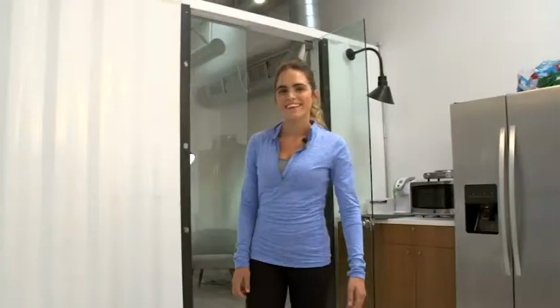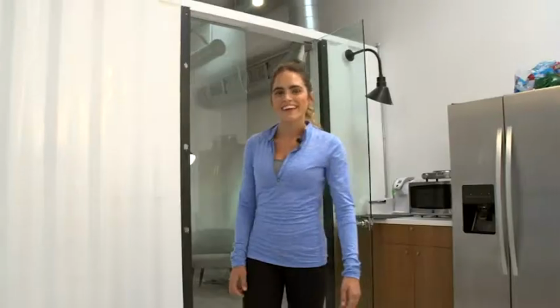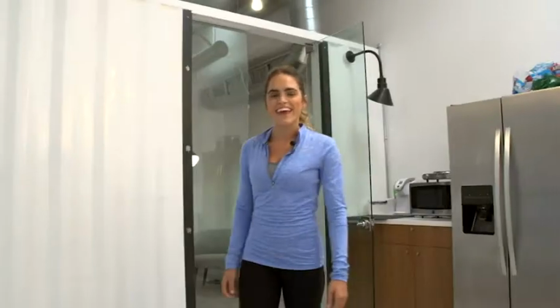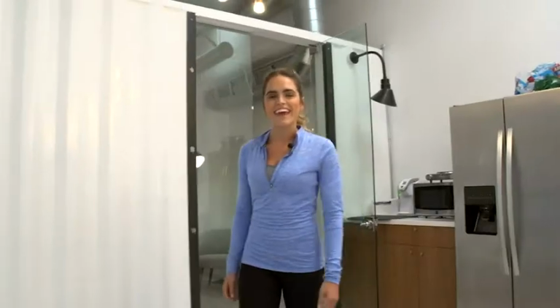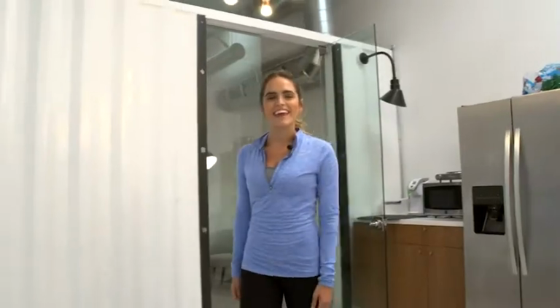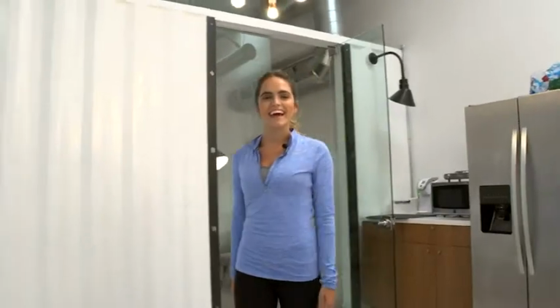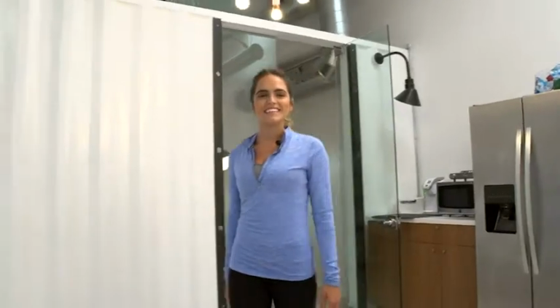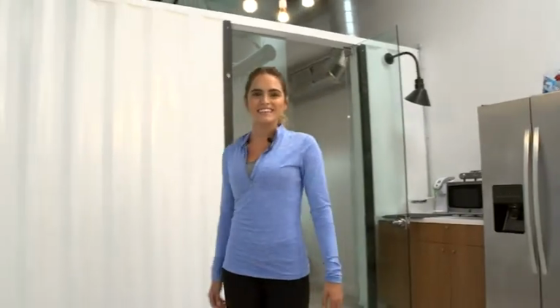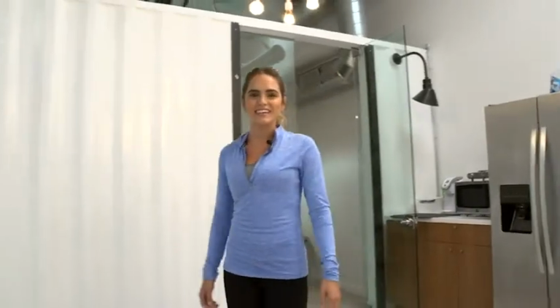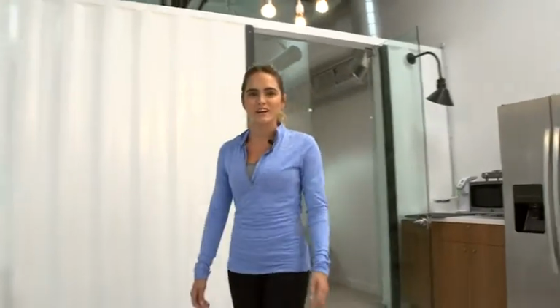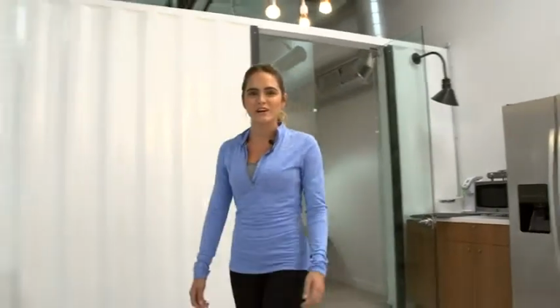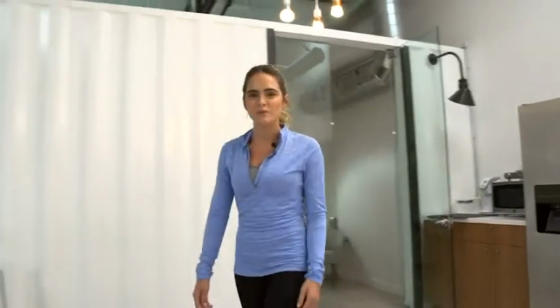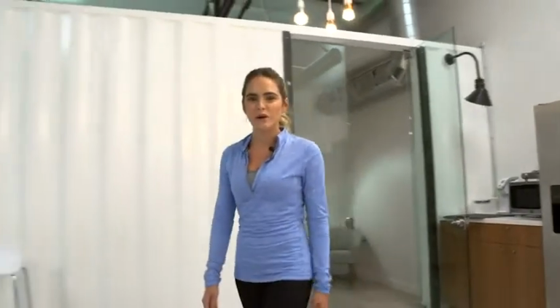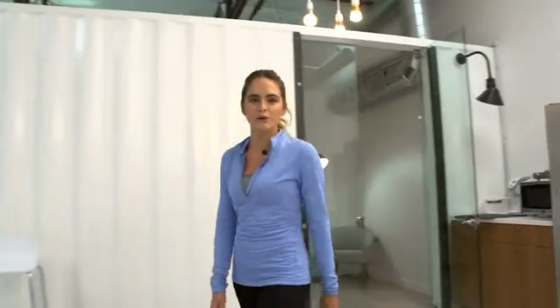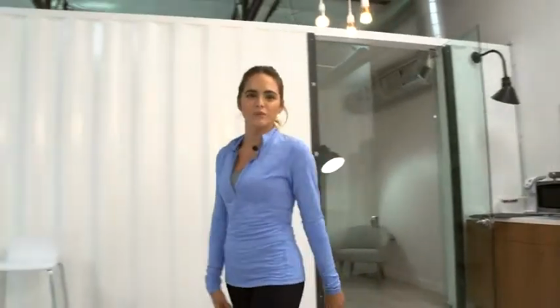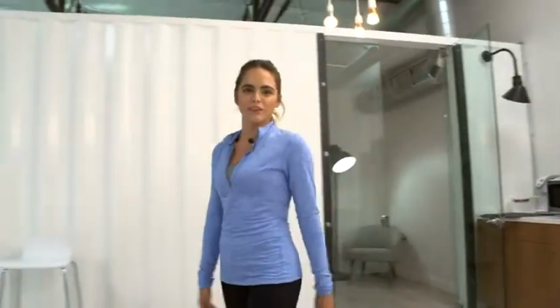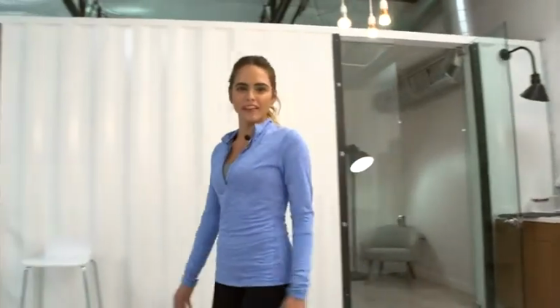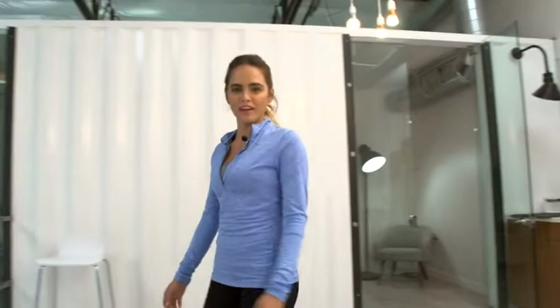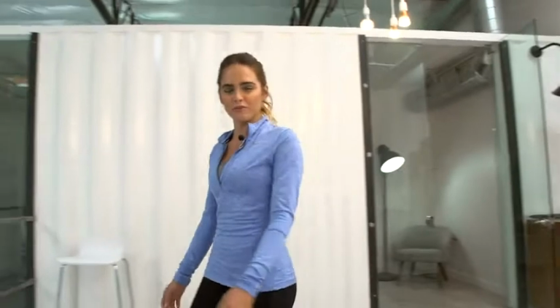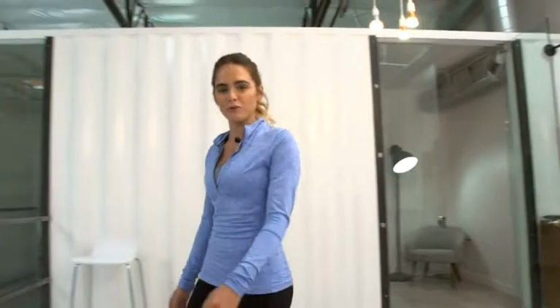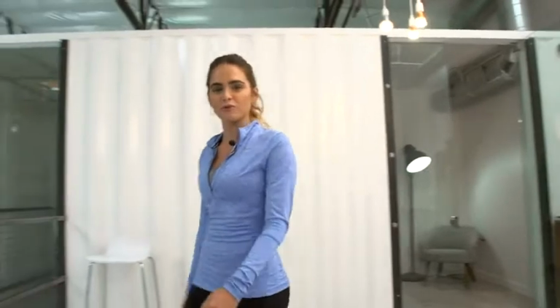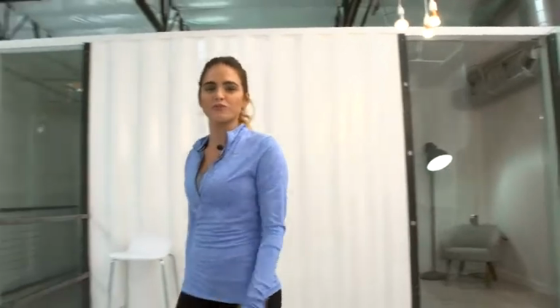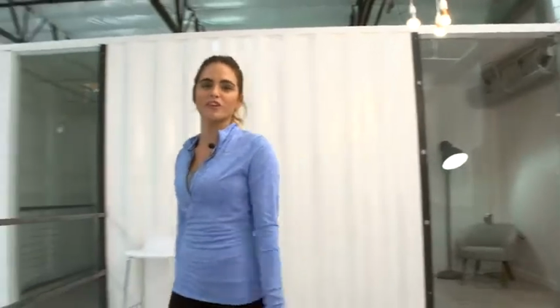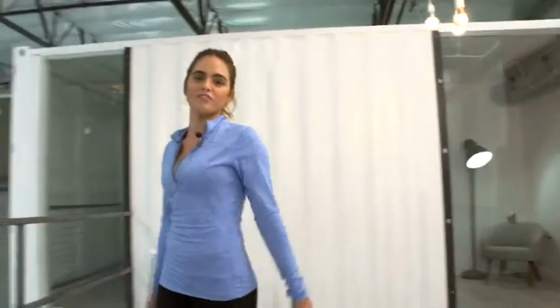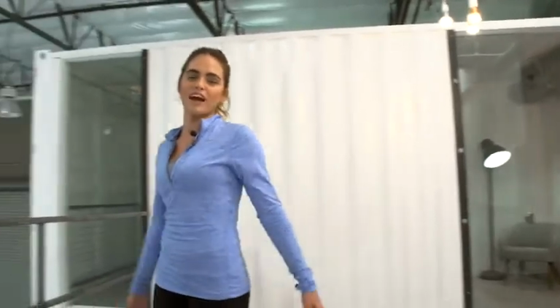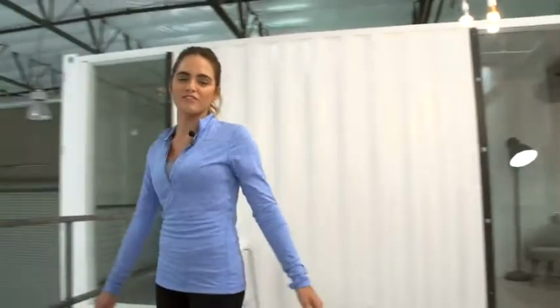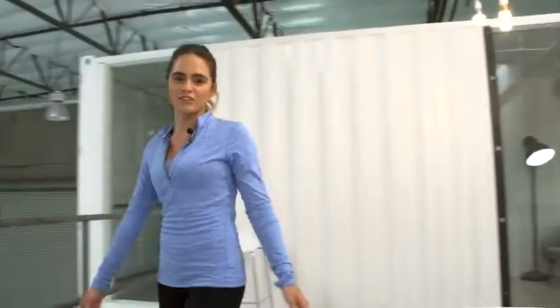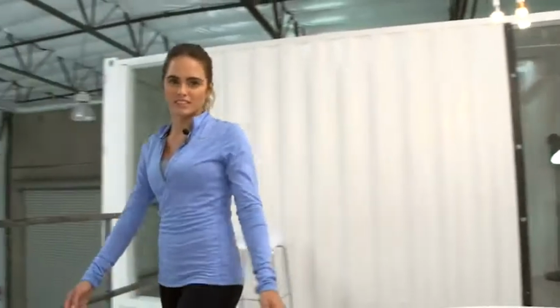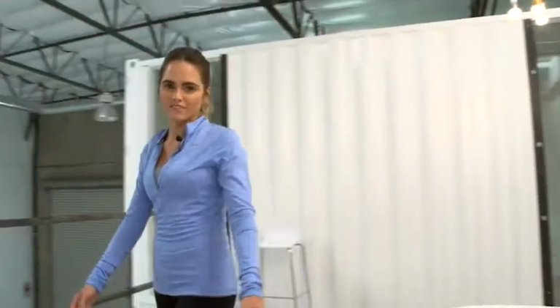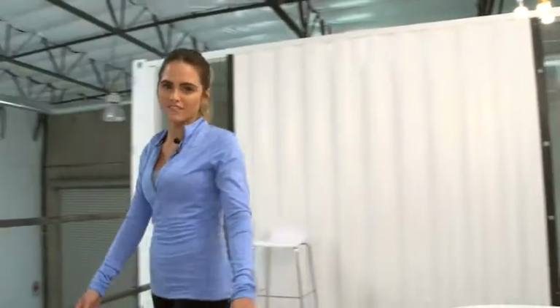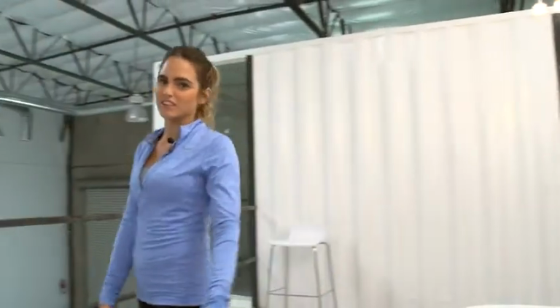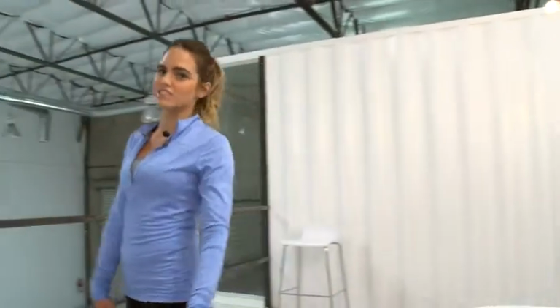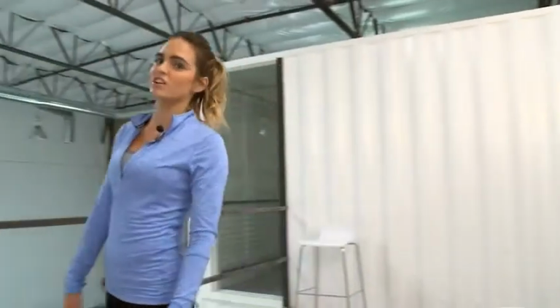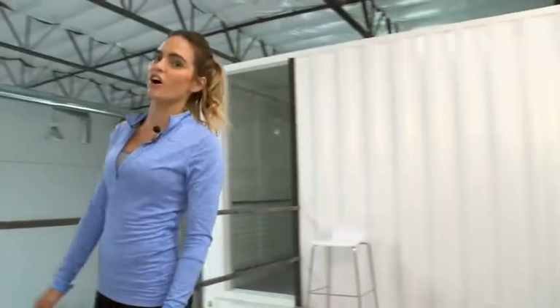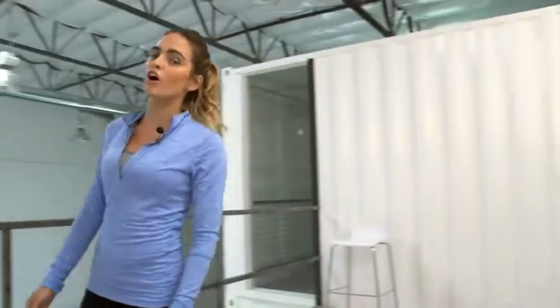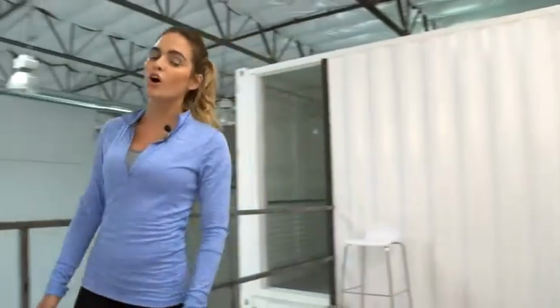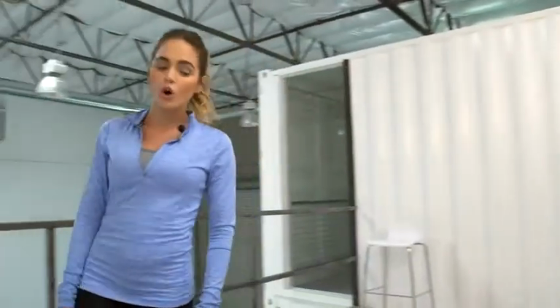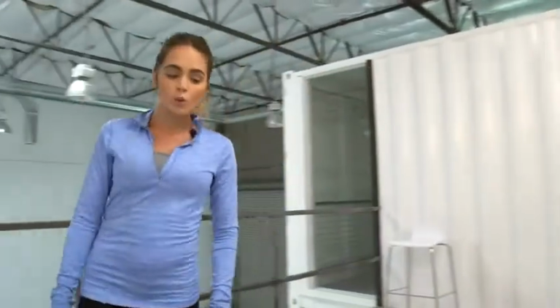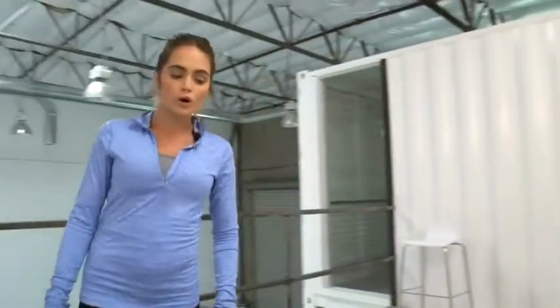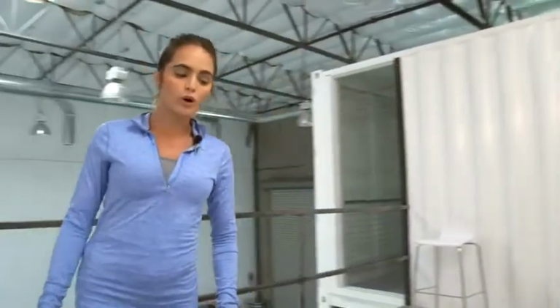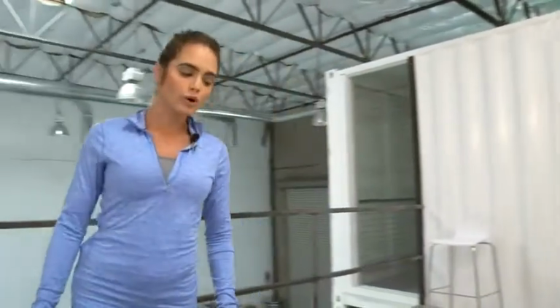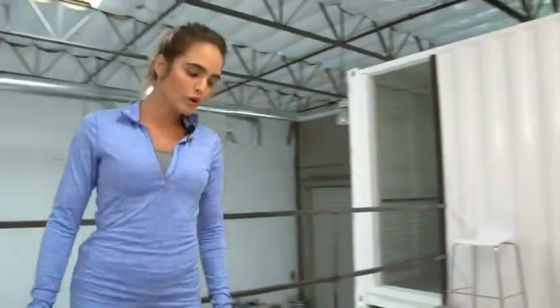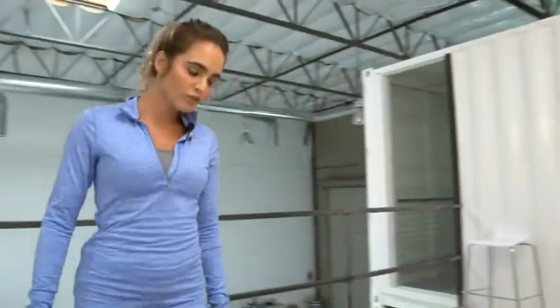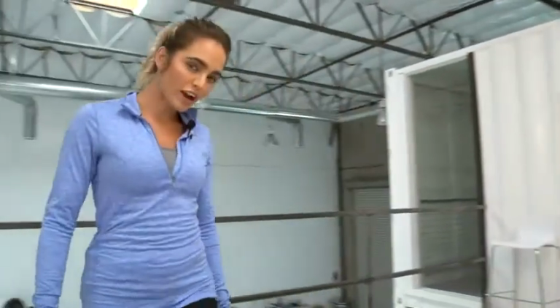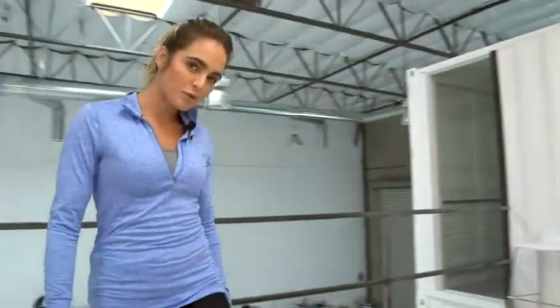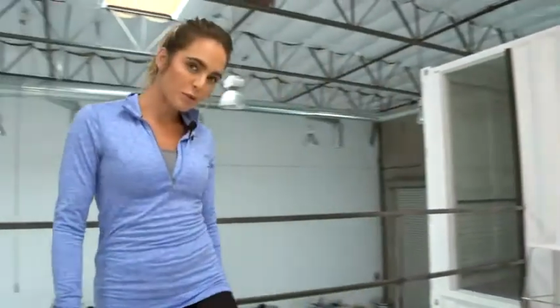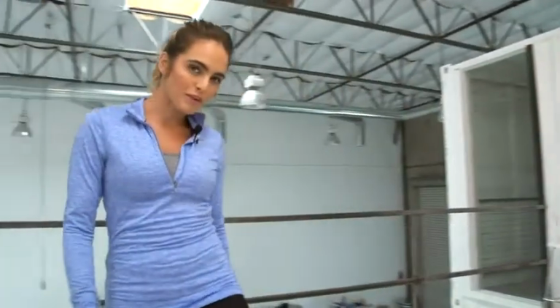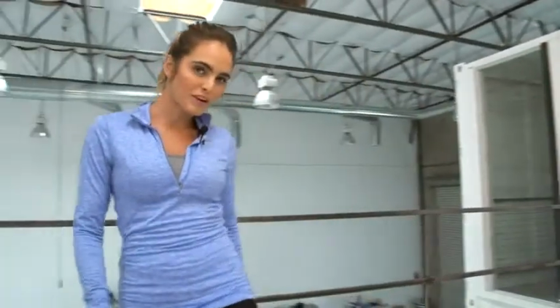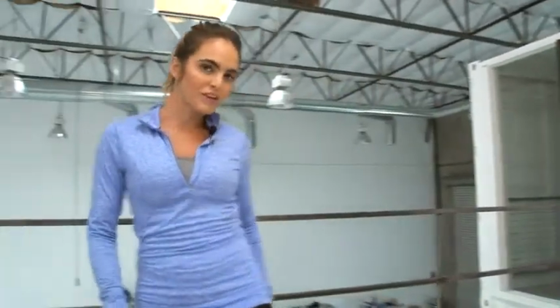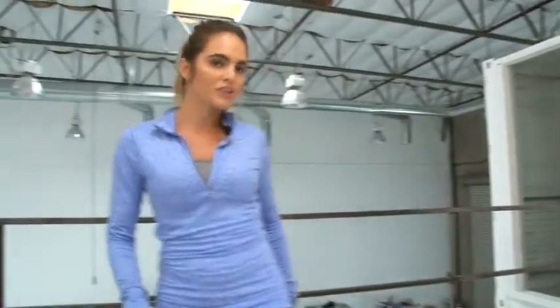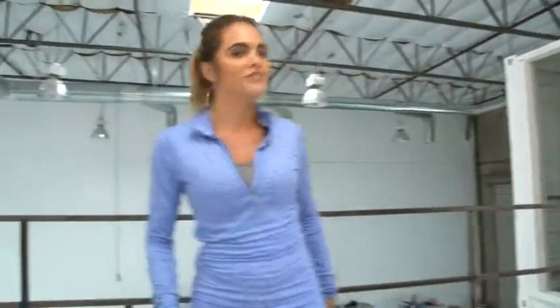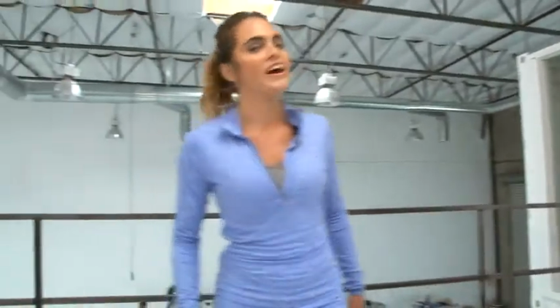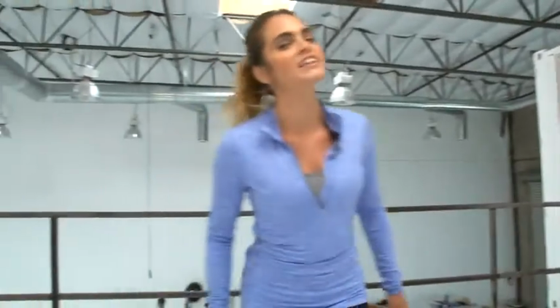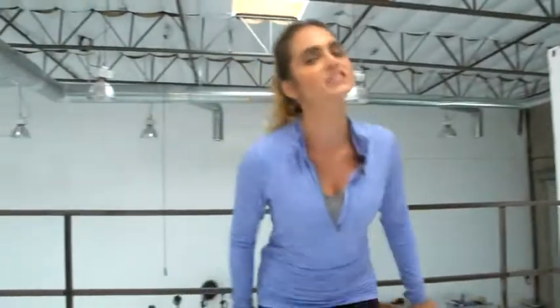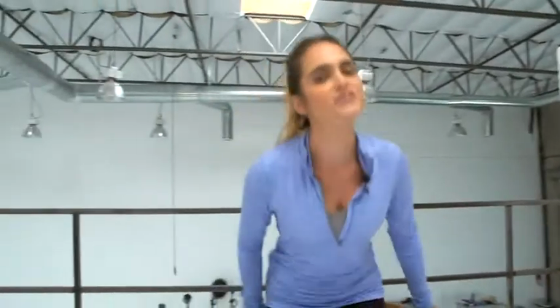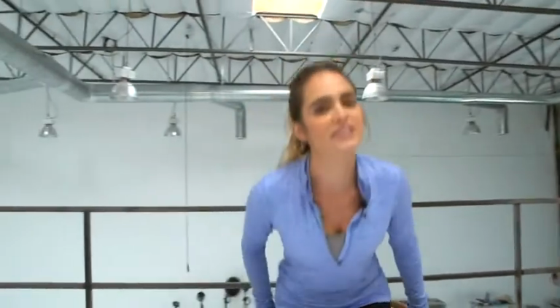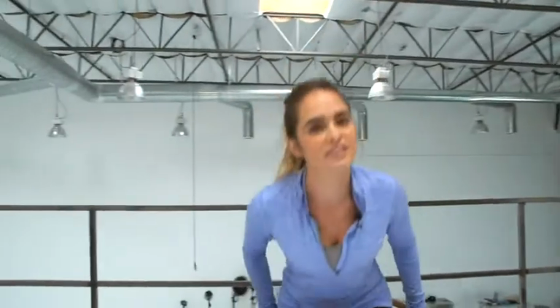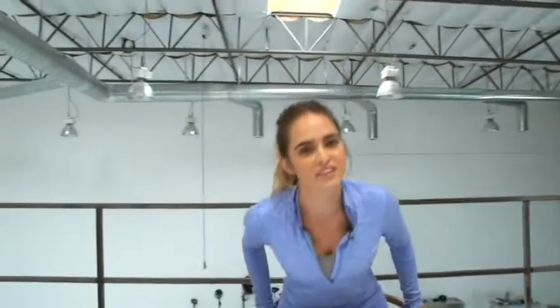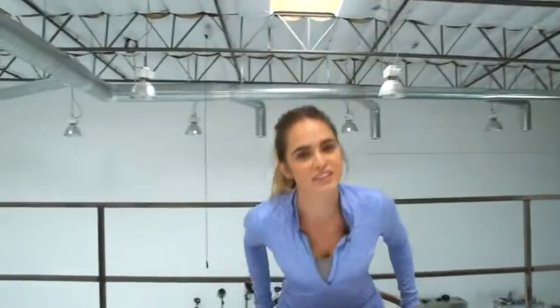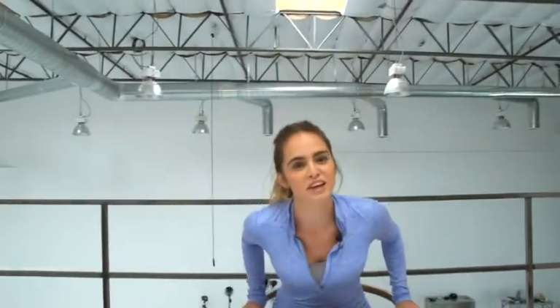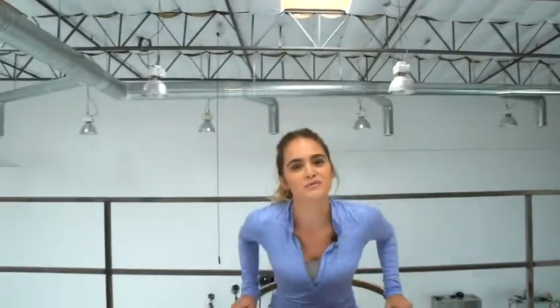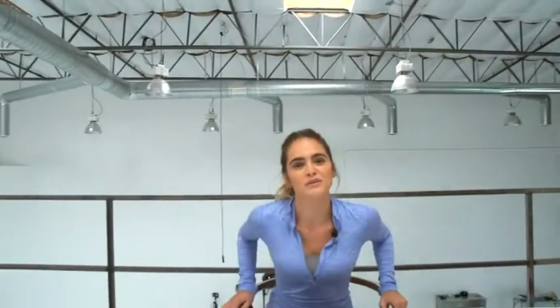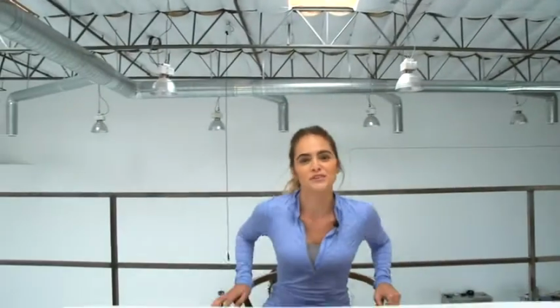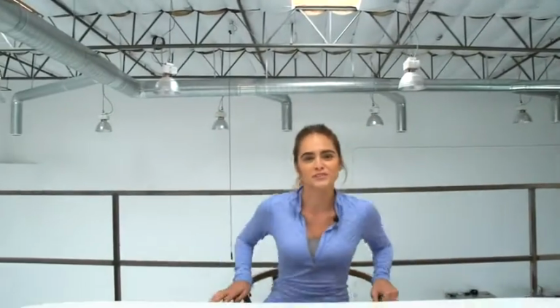Hey, Cassidy here. Welcome to the LifeProof for iPhone 7 install. We're going over how to prepare your device for living LifeProof.